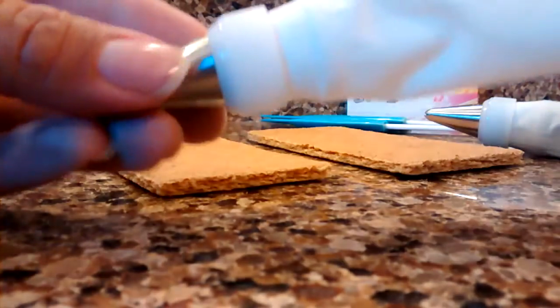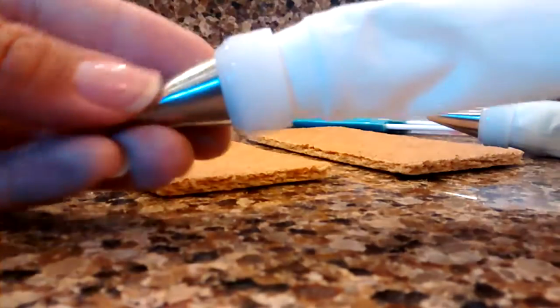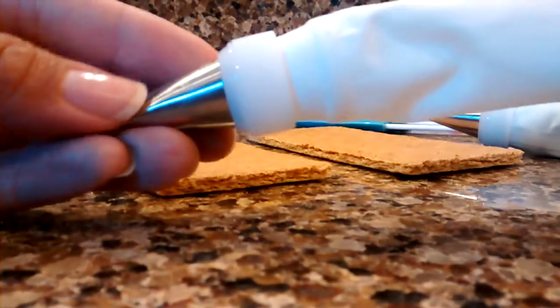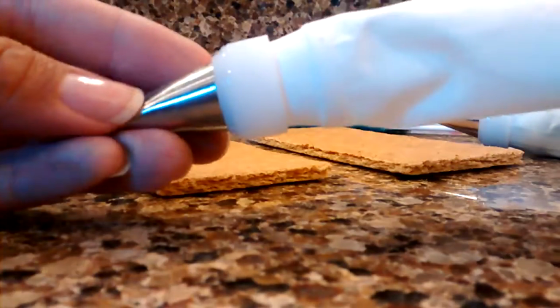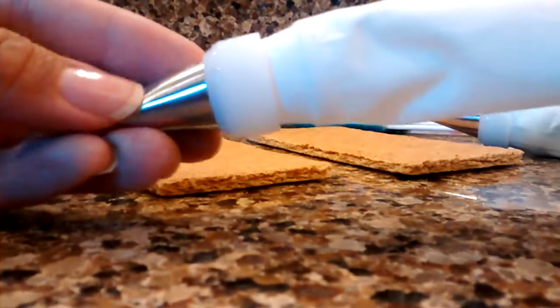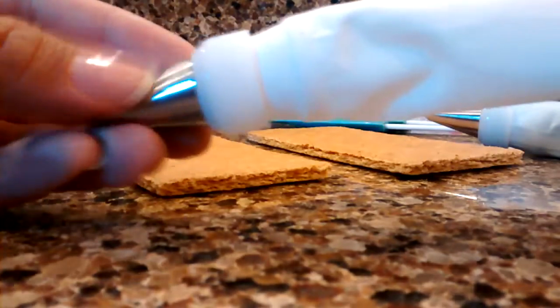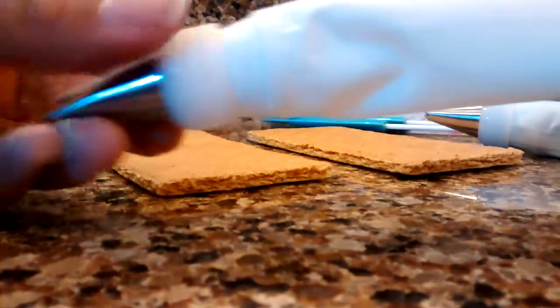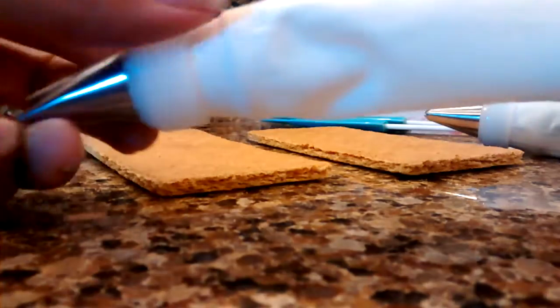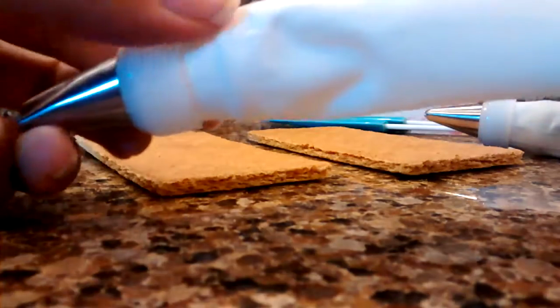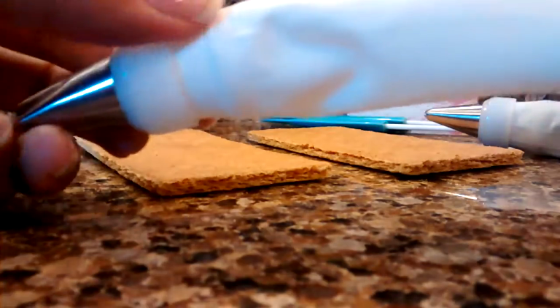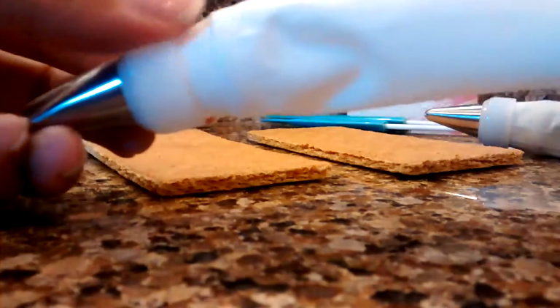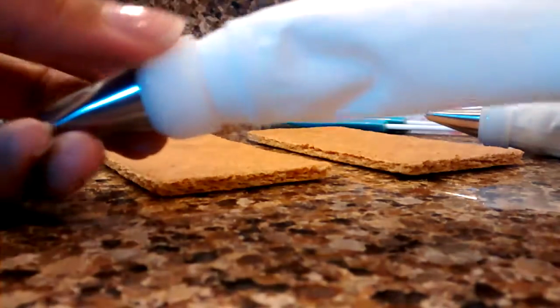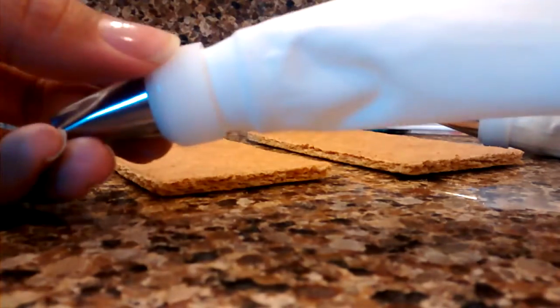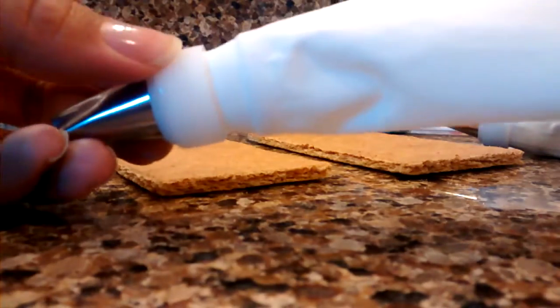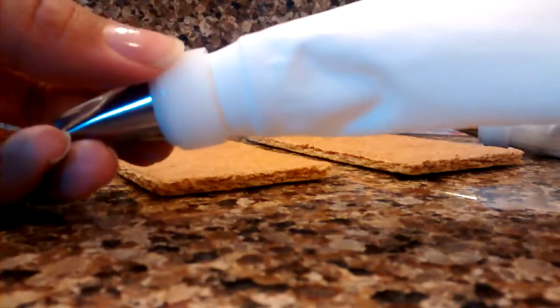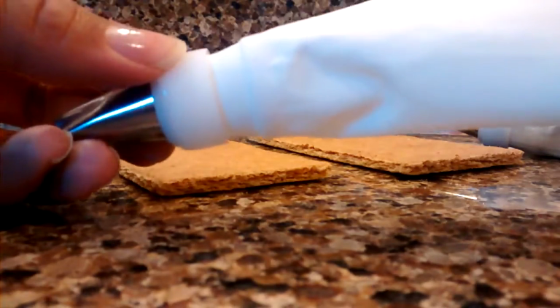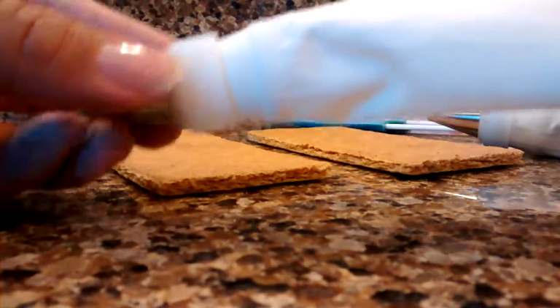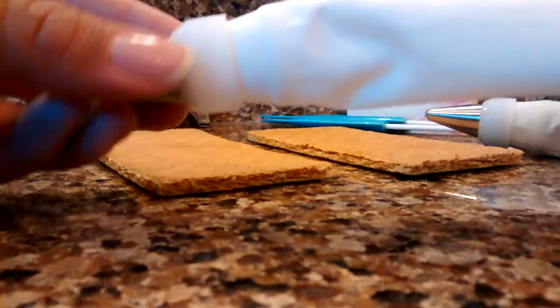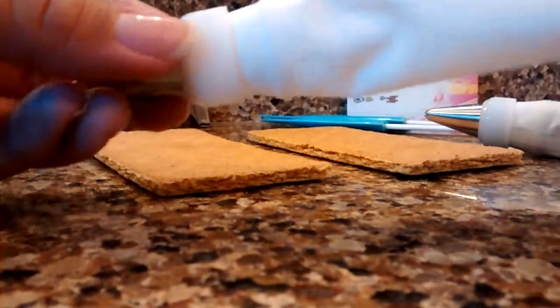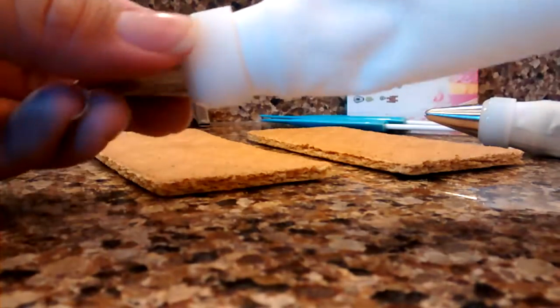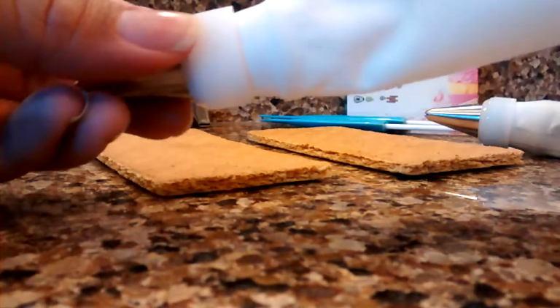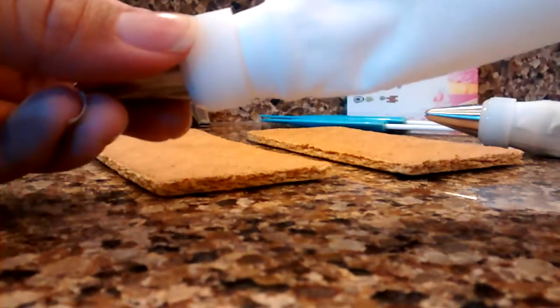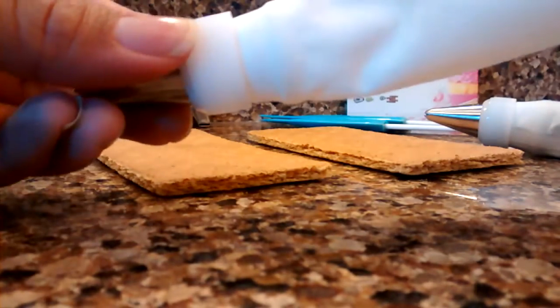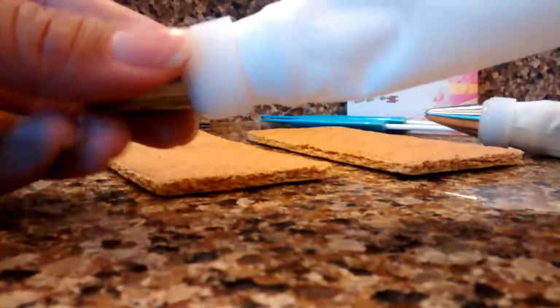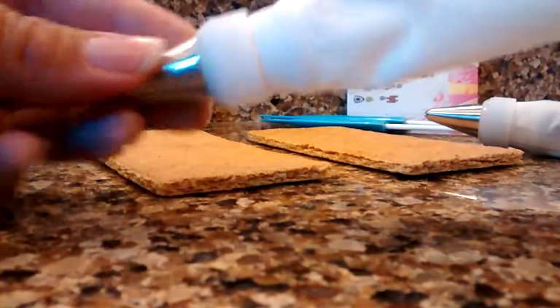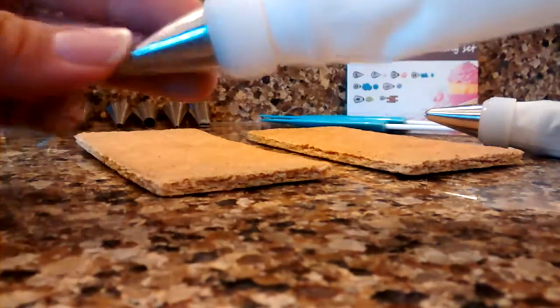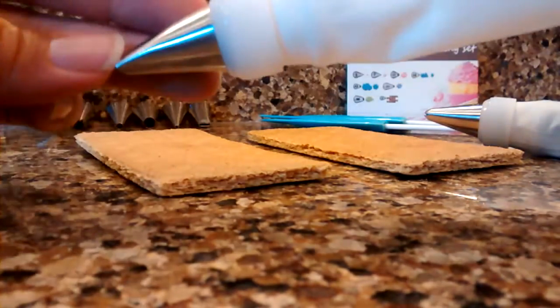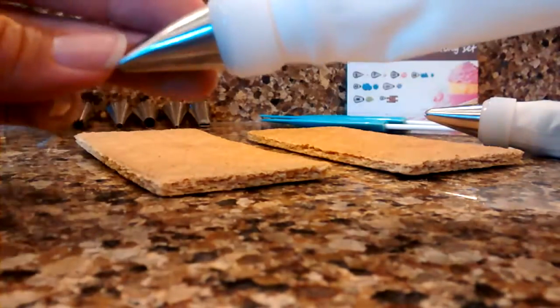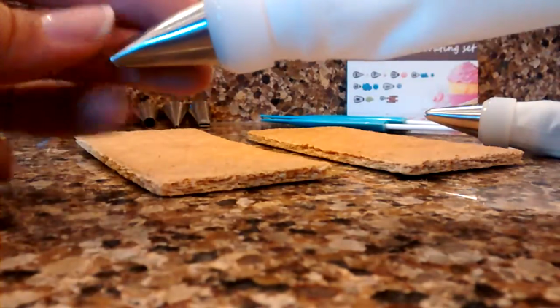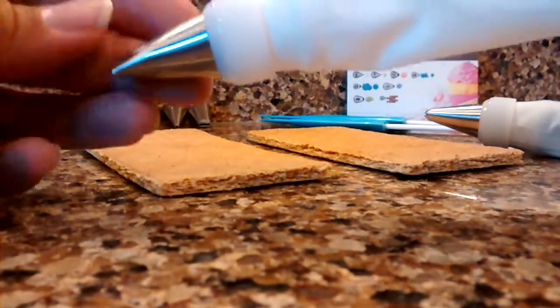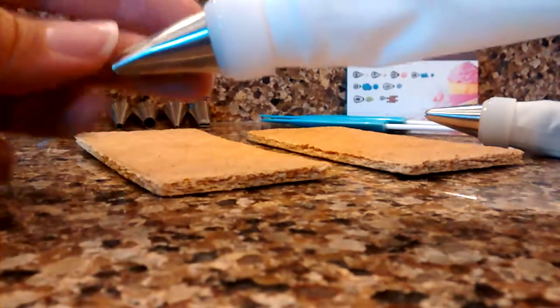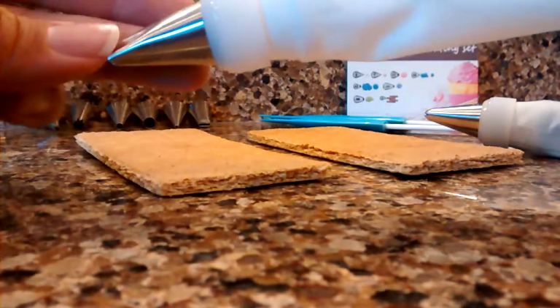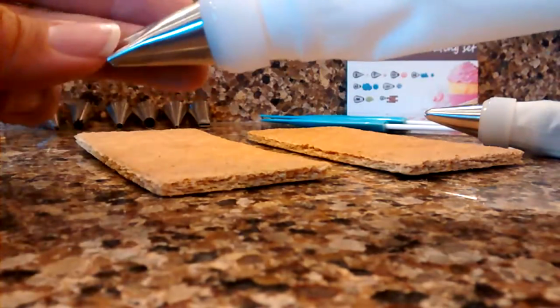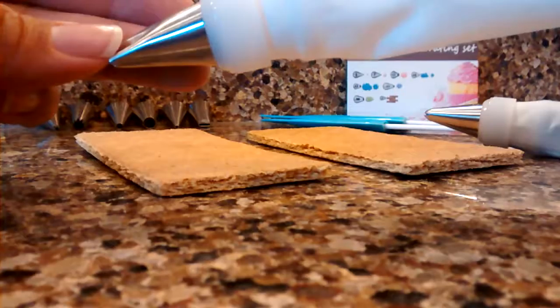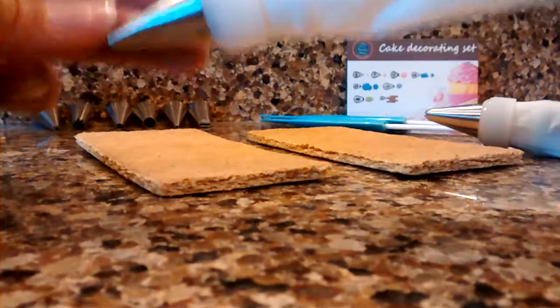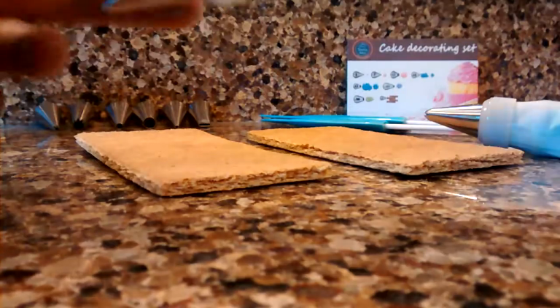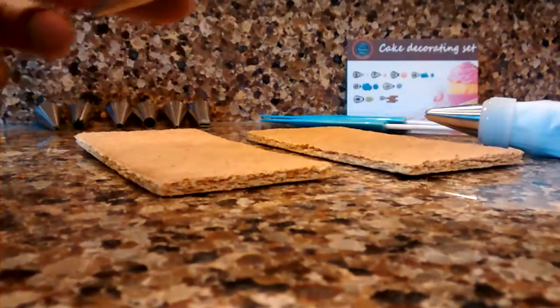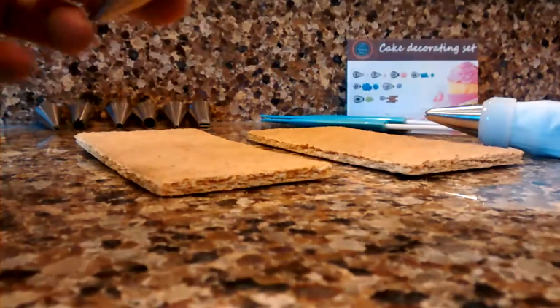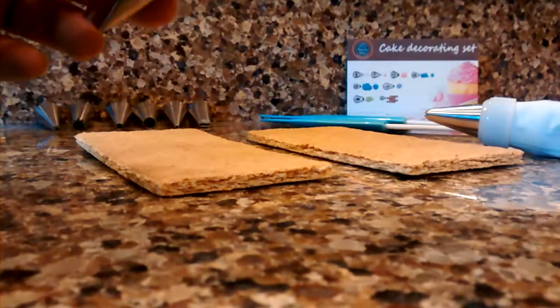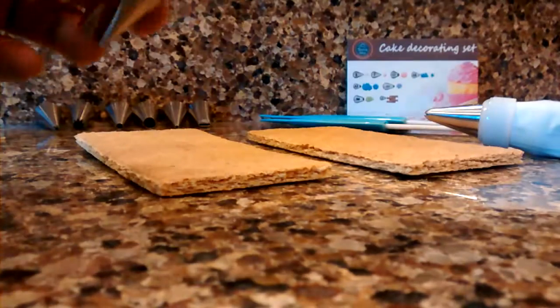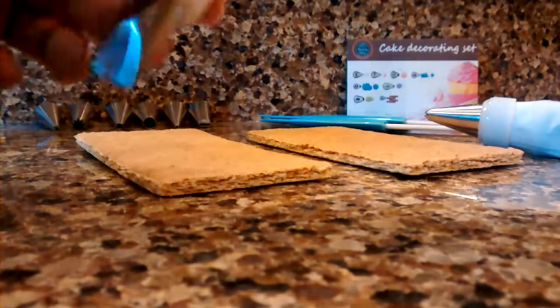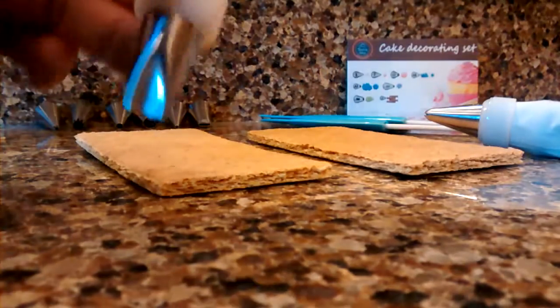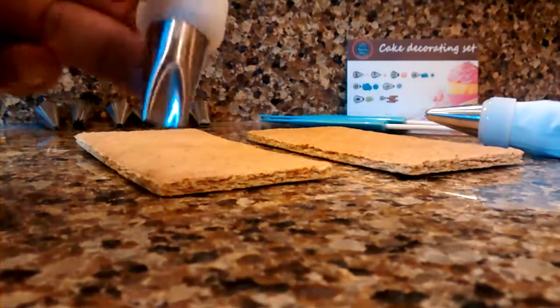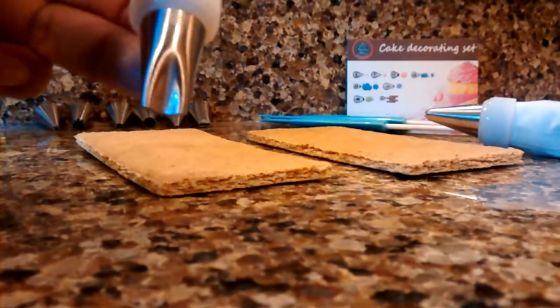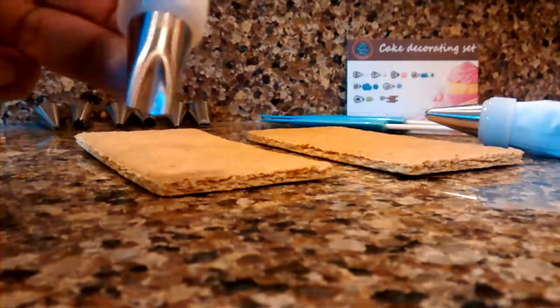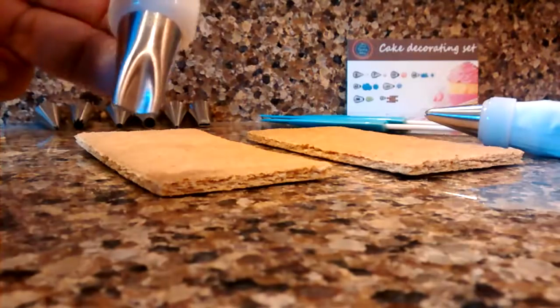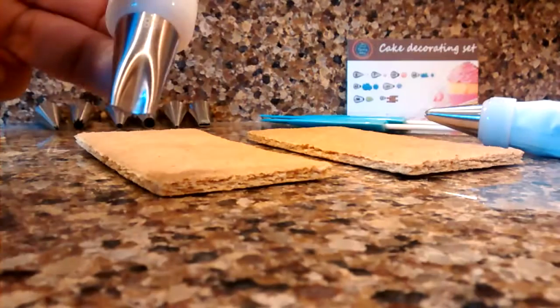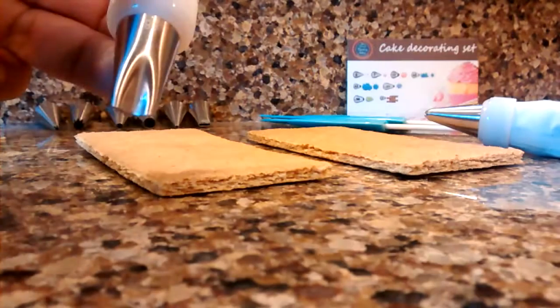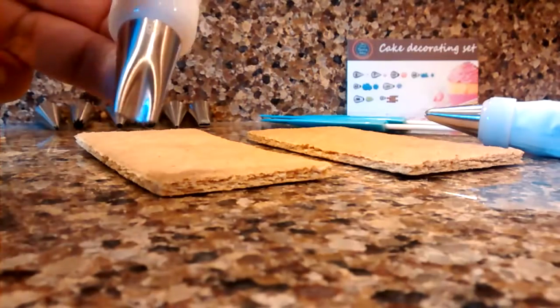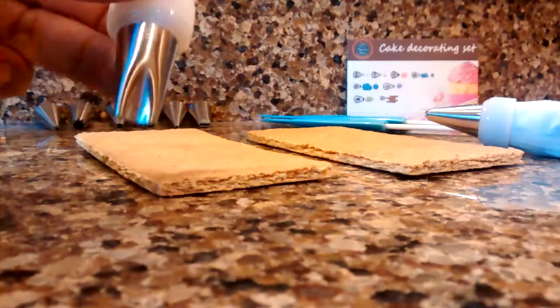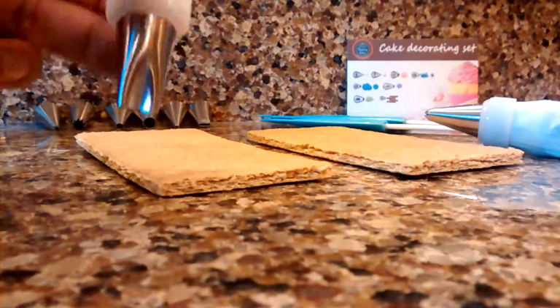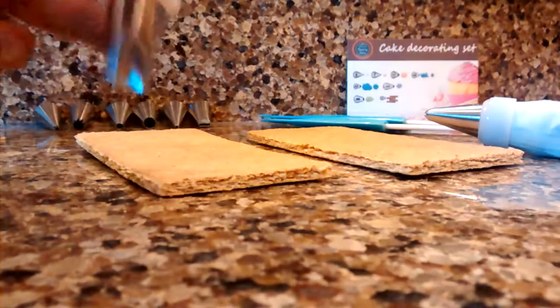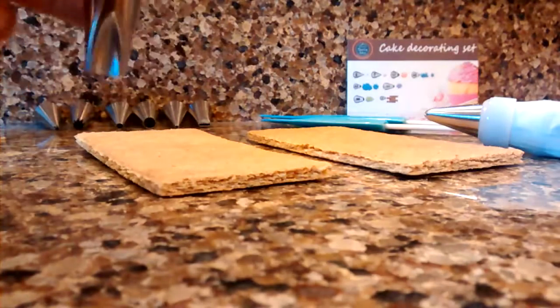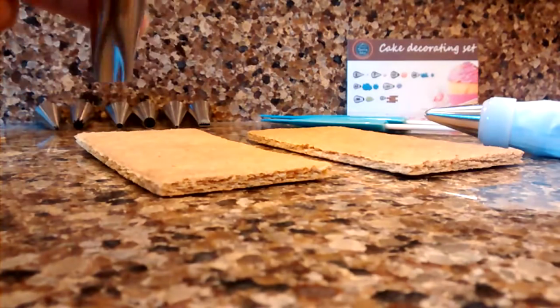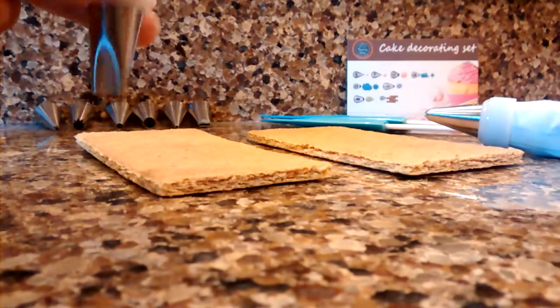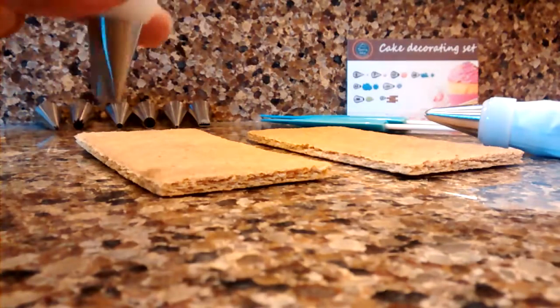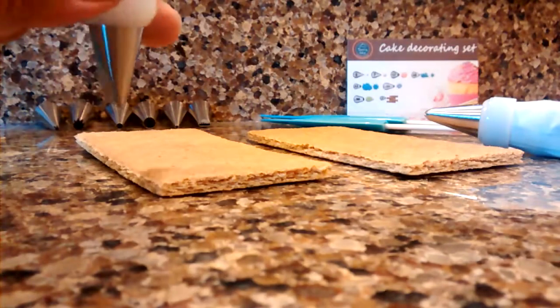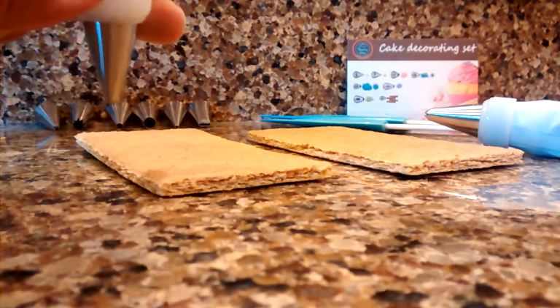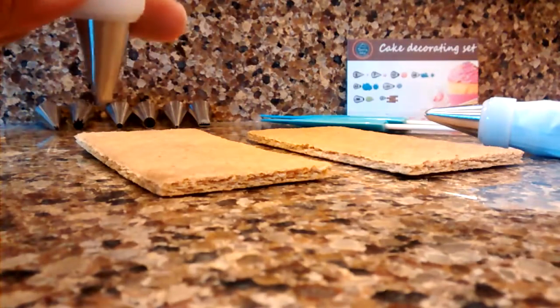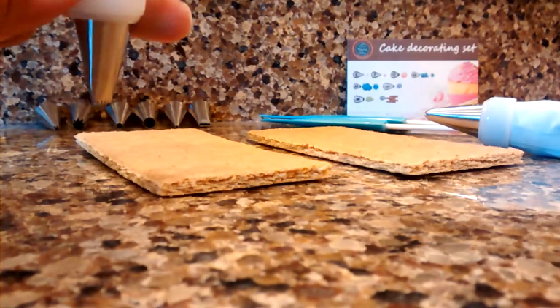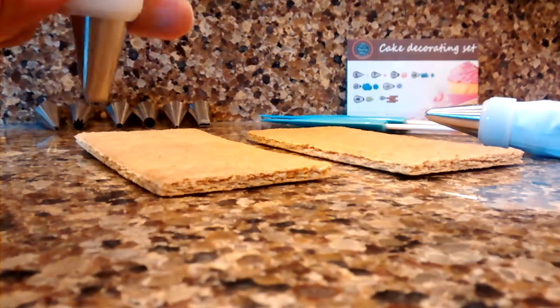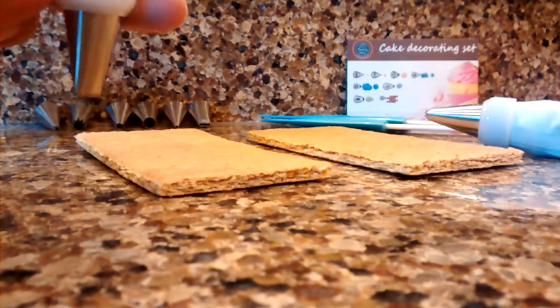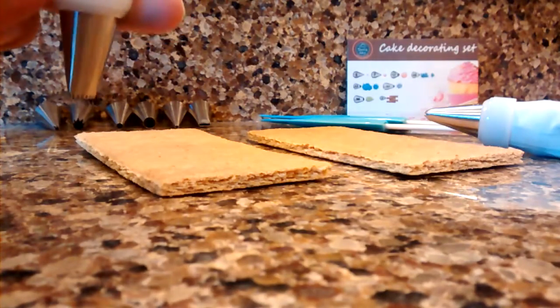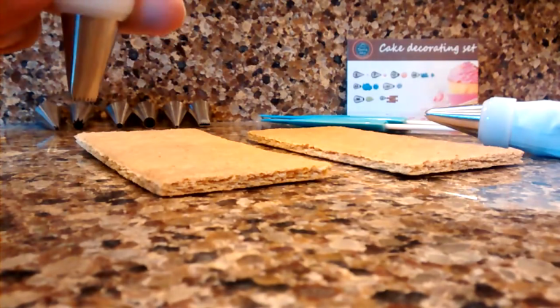The caps that go on seem to fit really well. It comes with some nice tips — stainless steel tips.